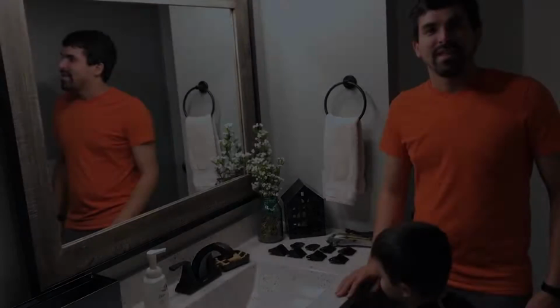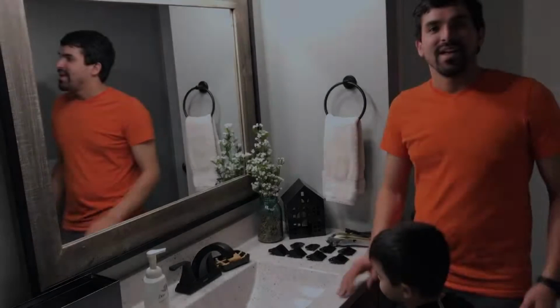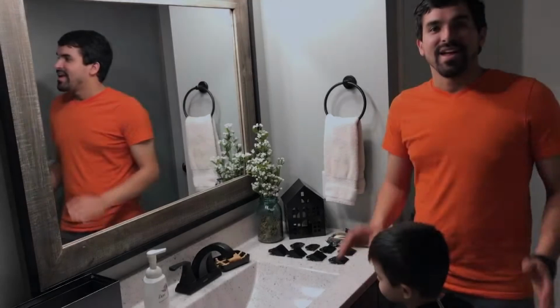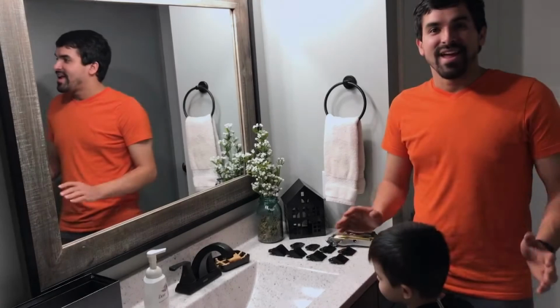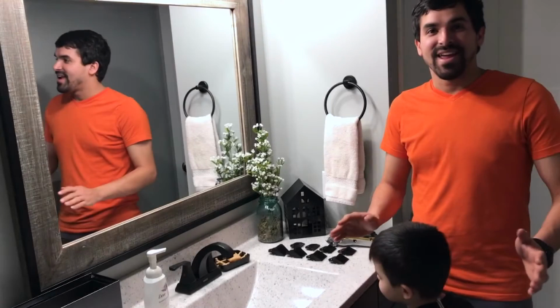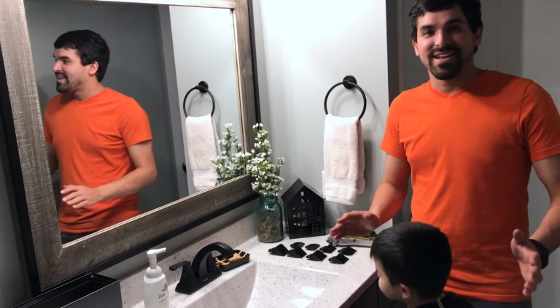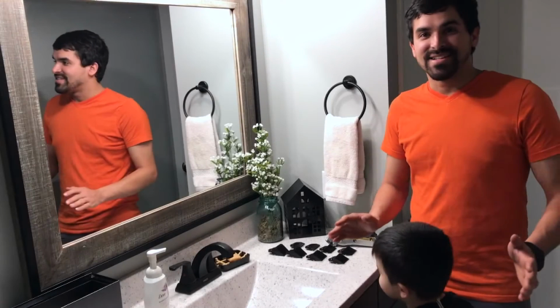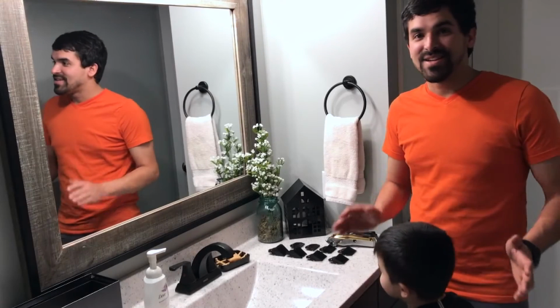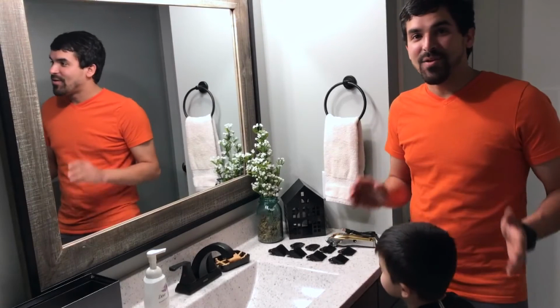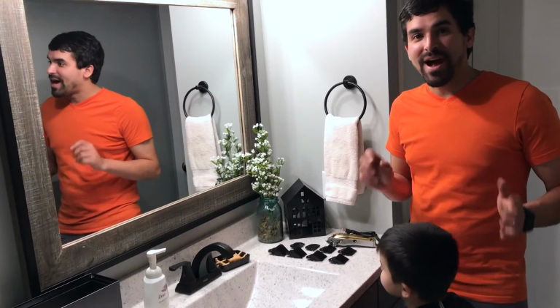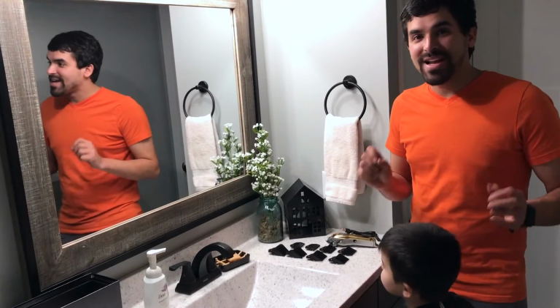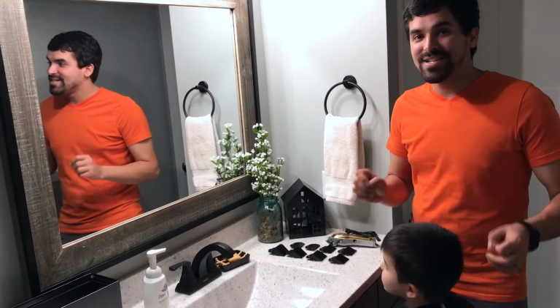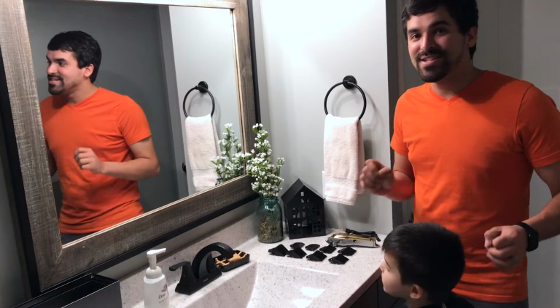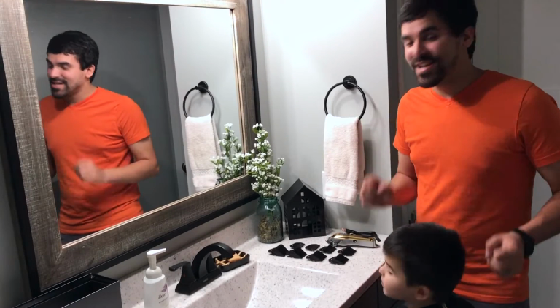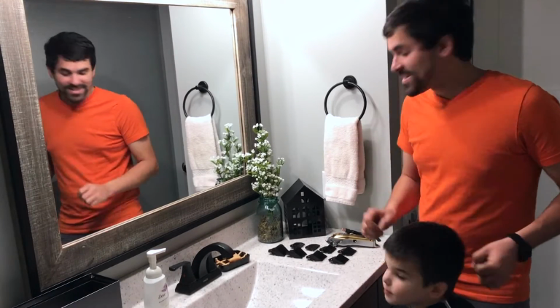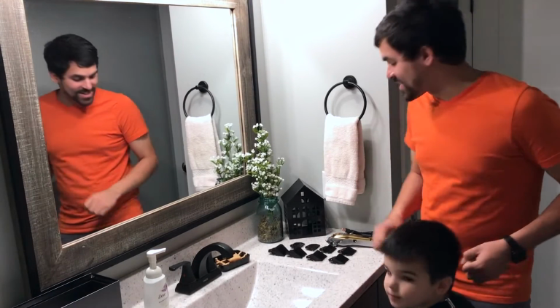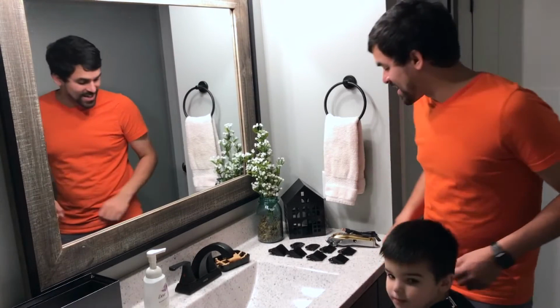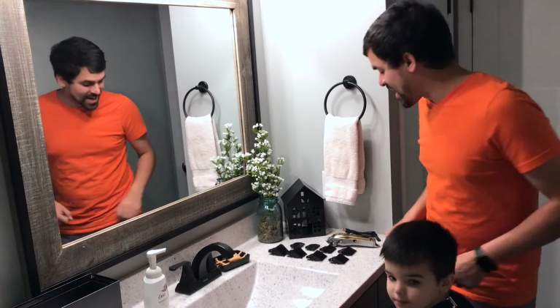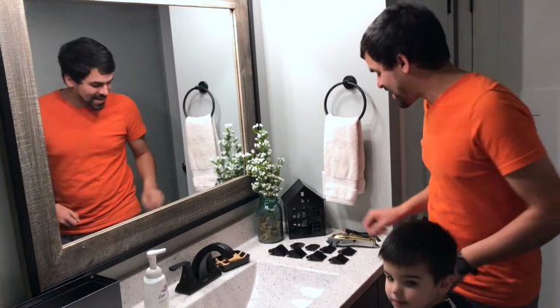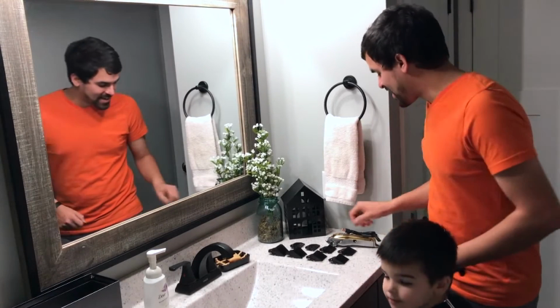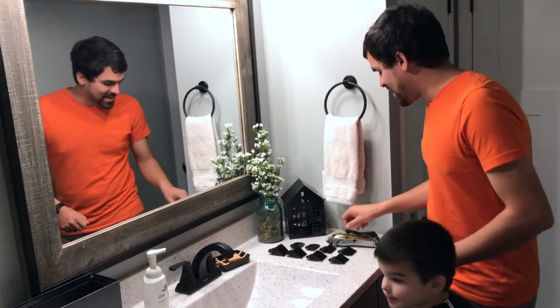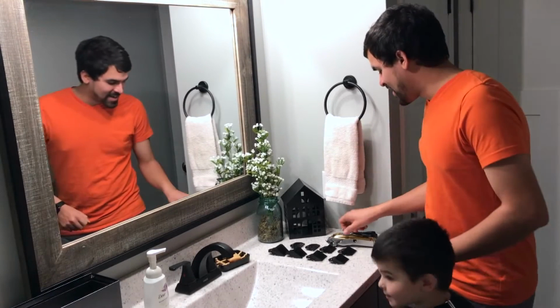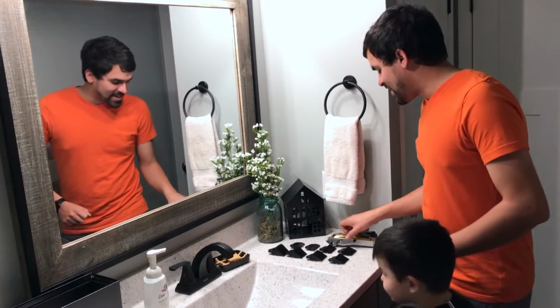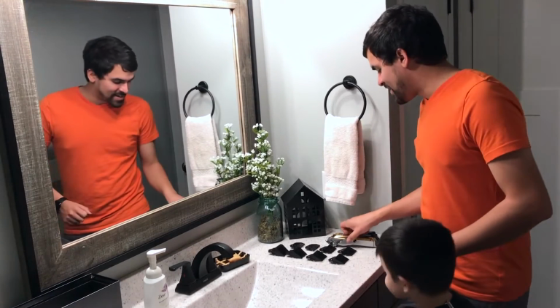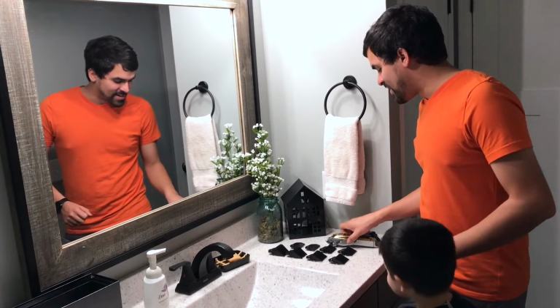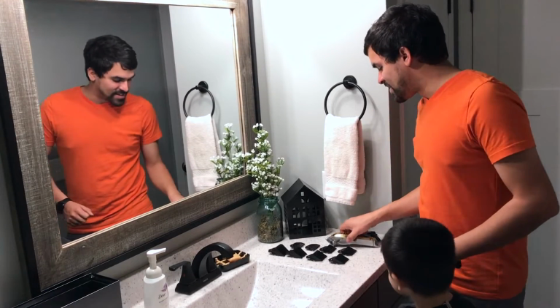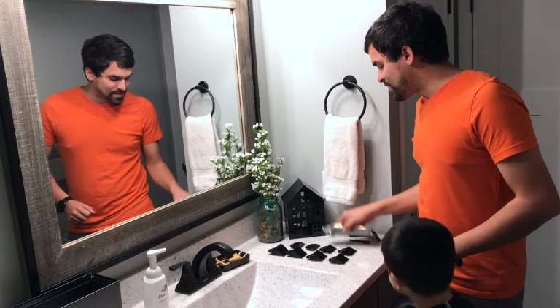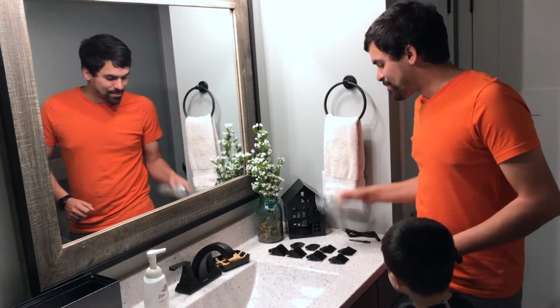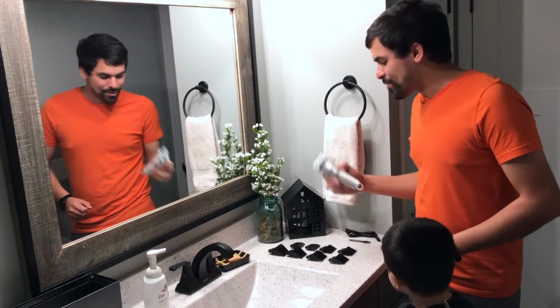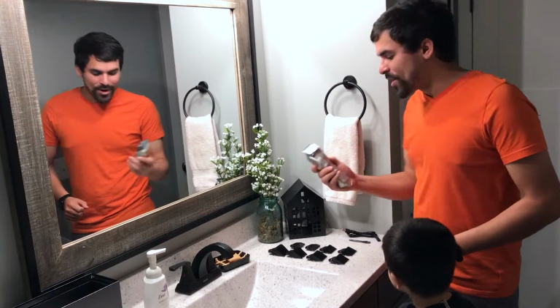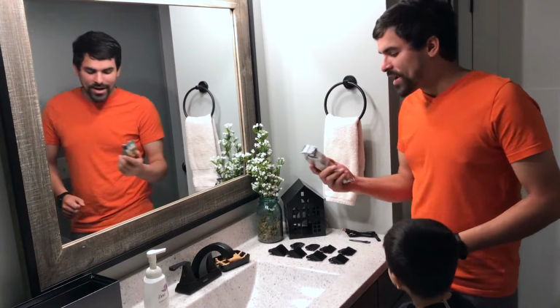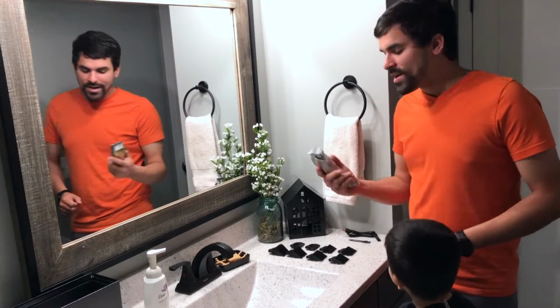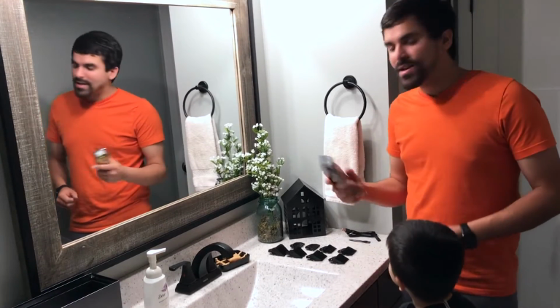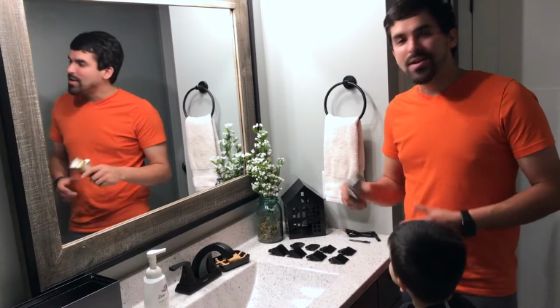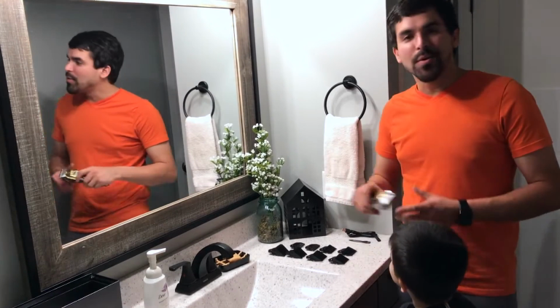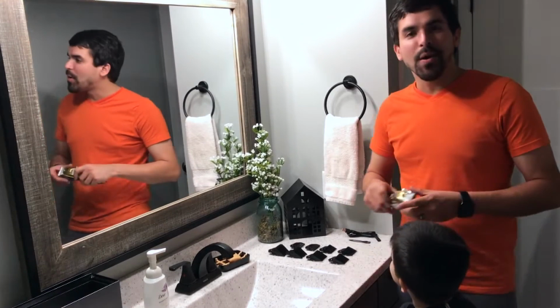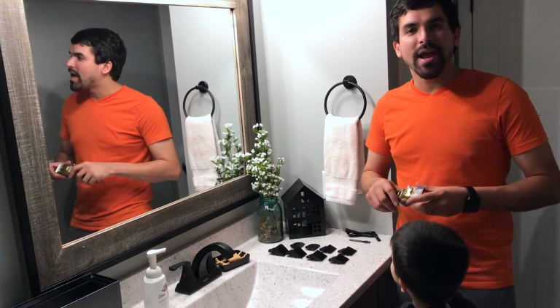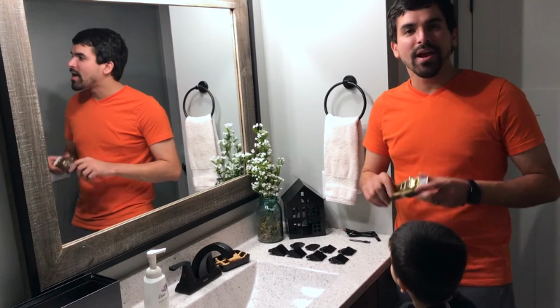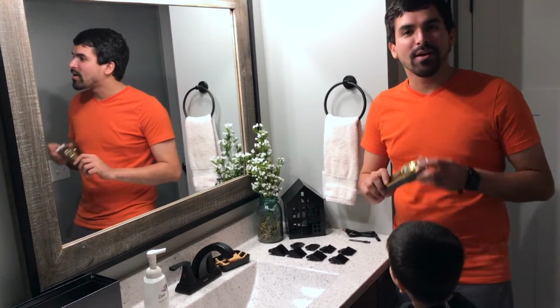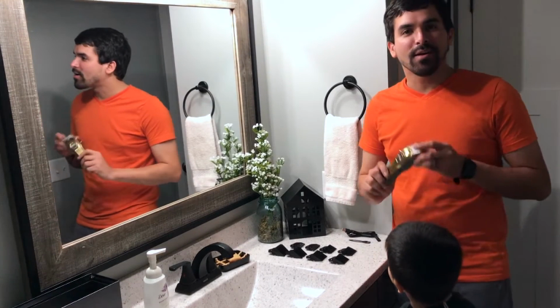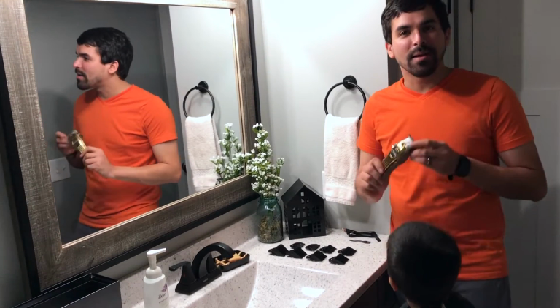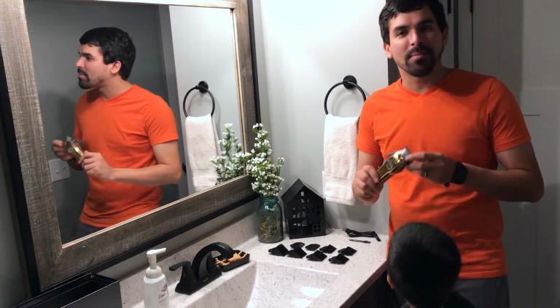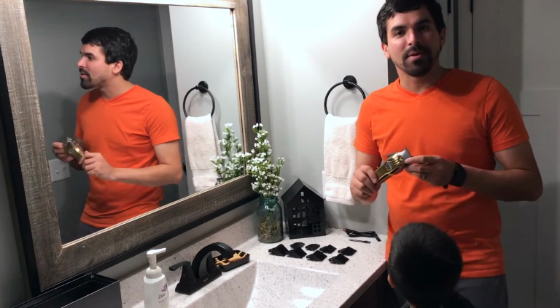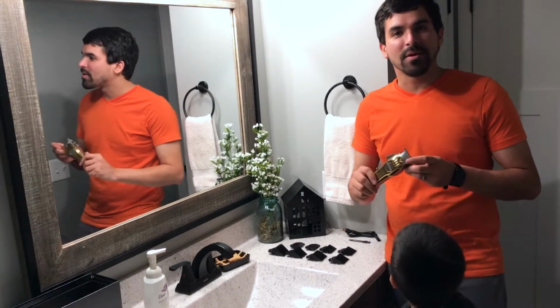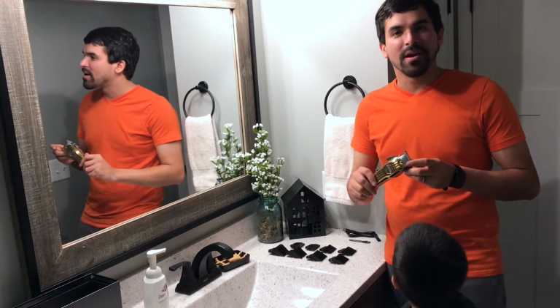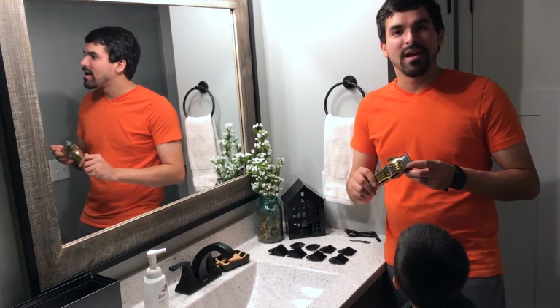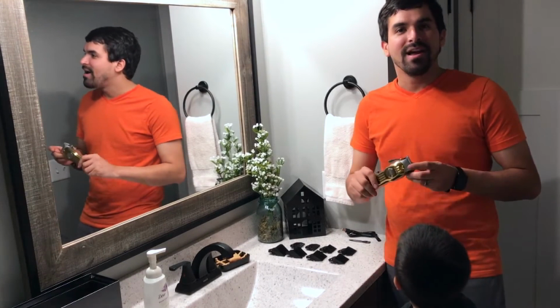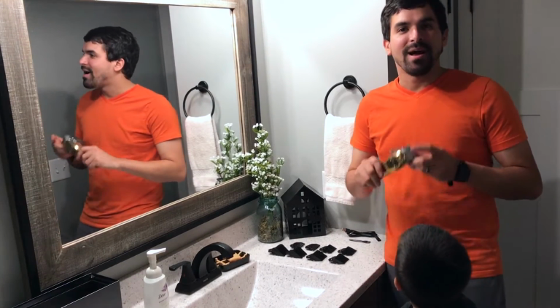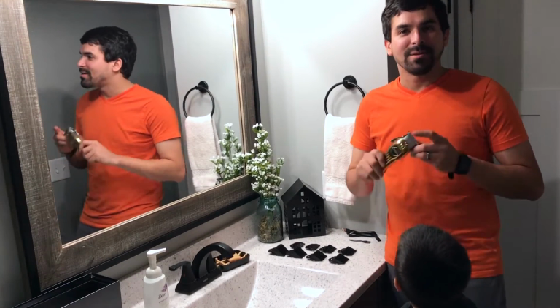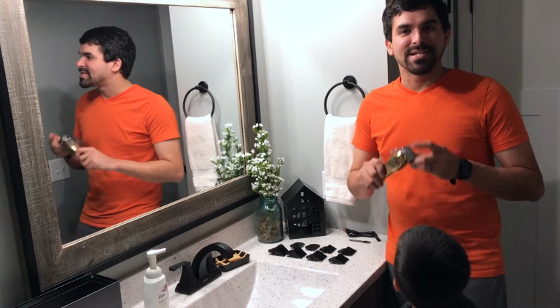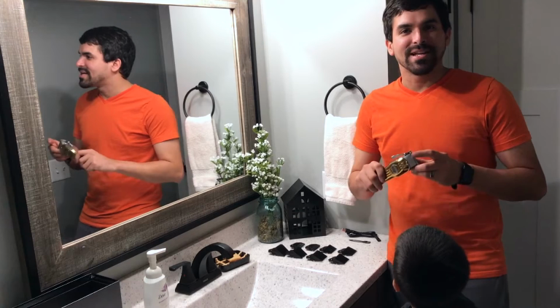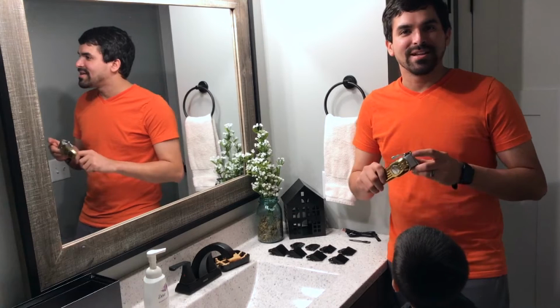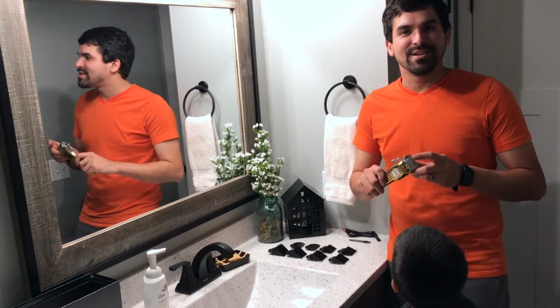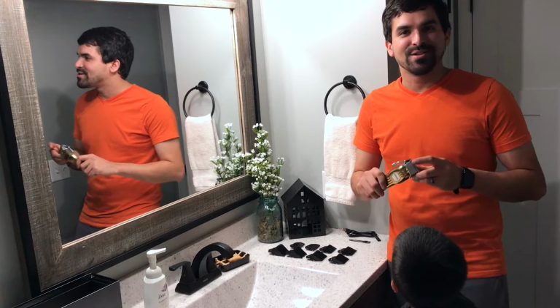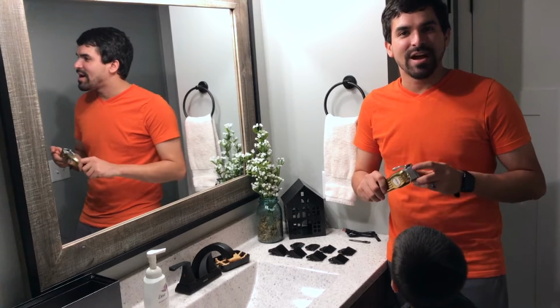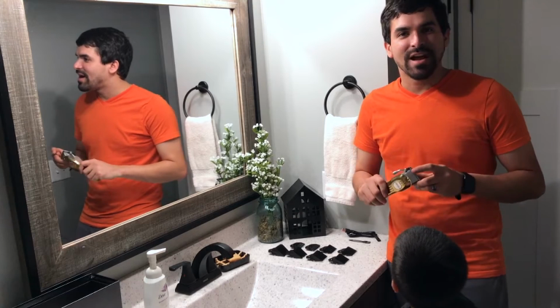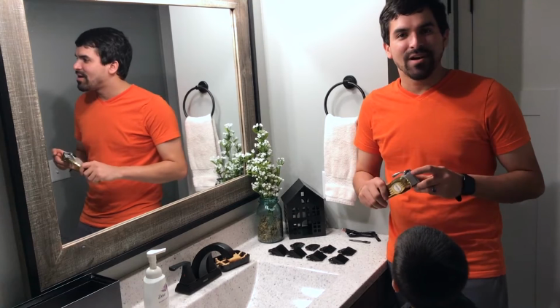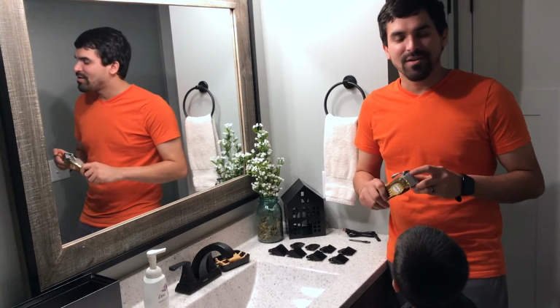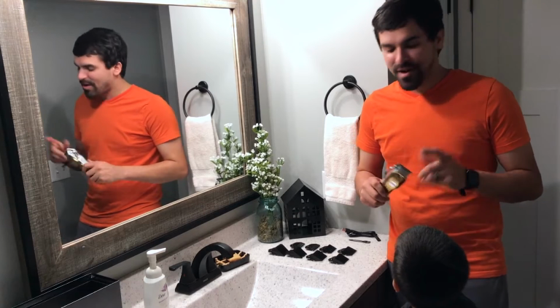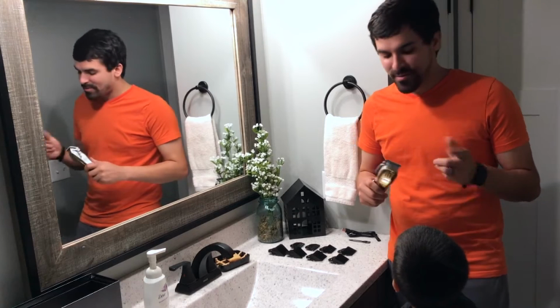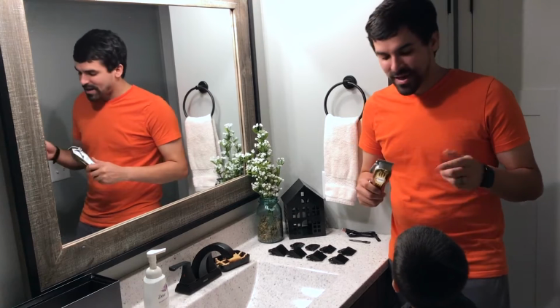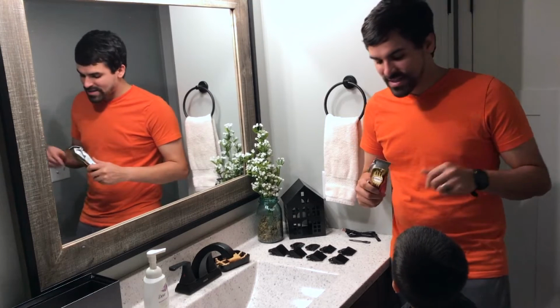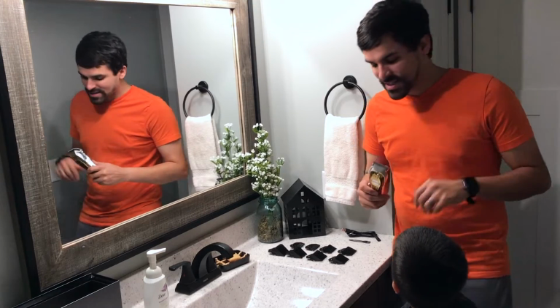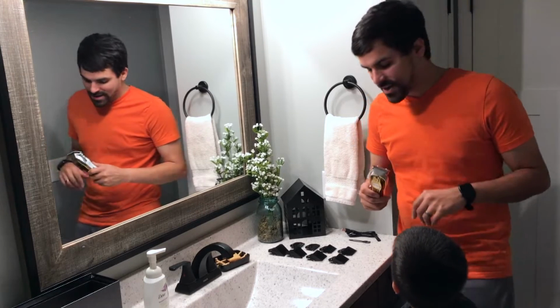Hey, so I just got this brand new hair clipper. I'm excited to try it out on my son.